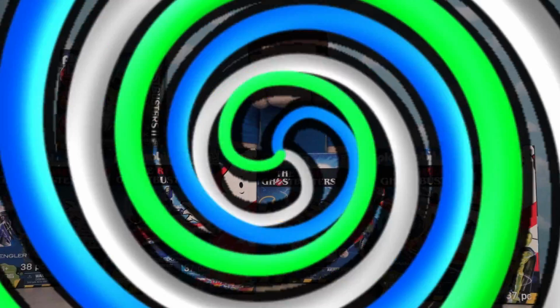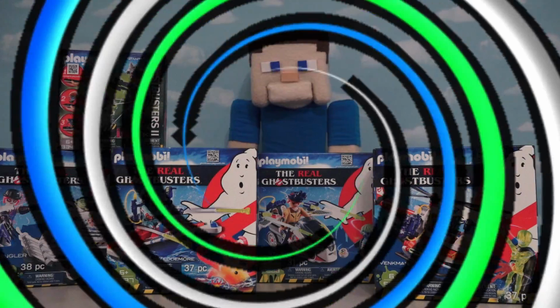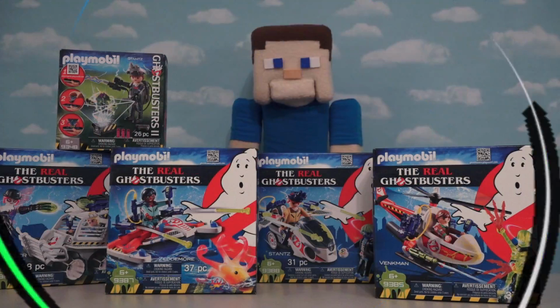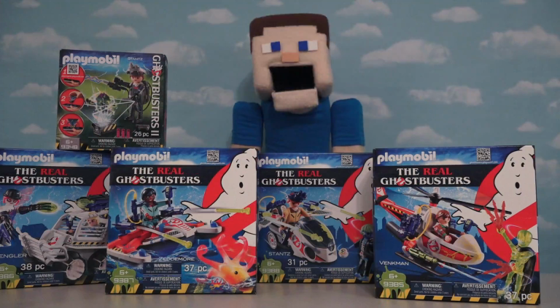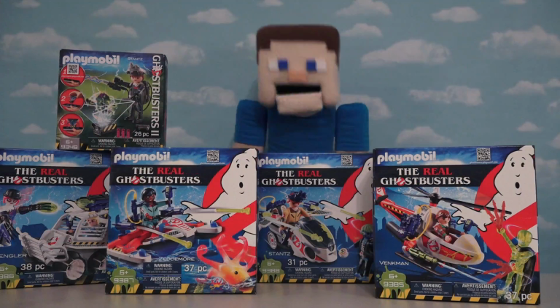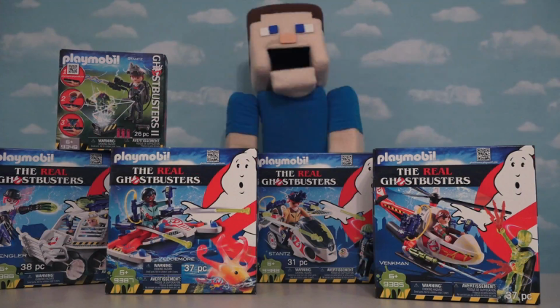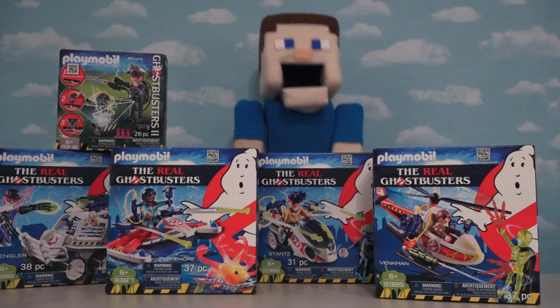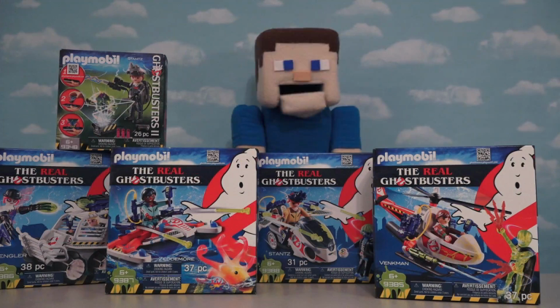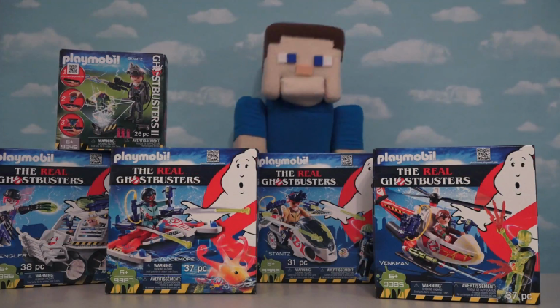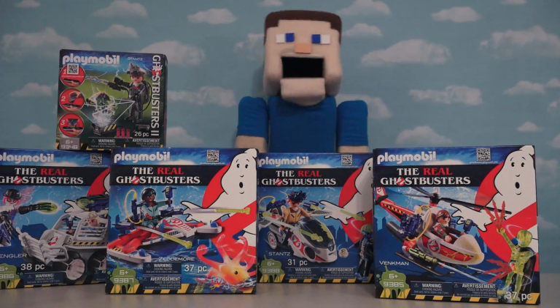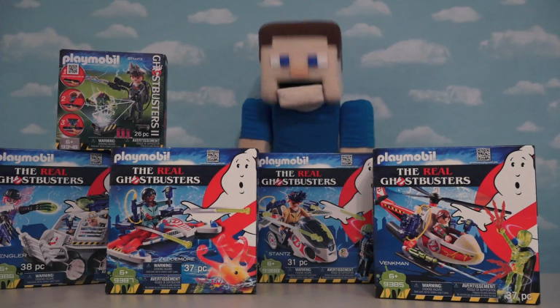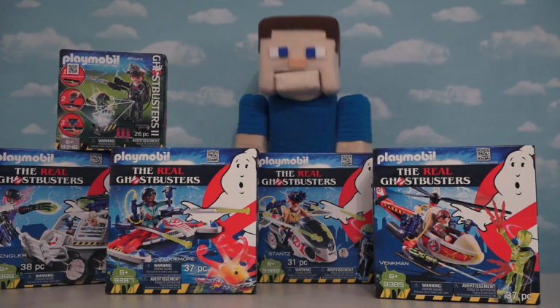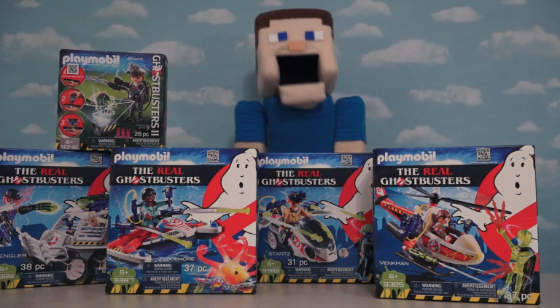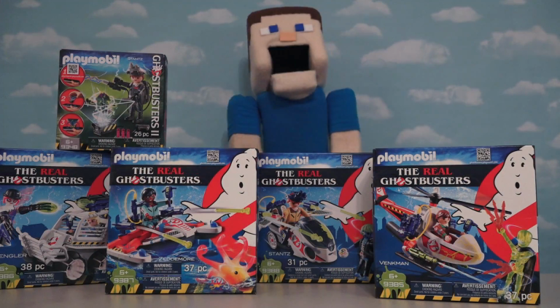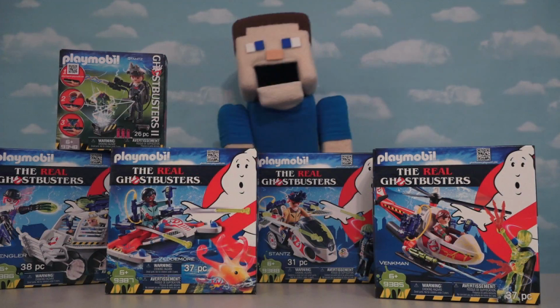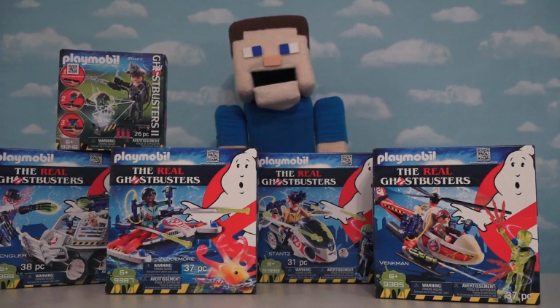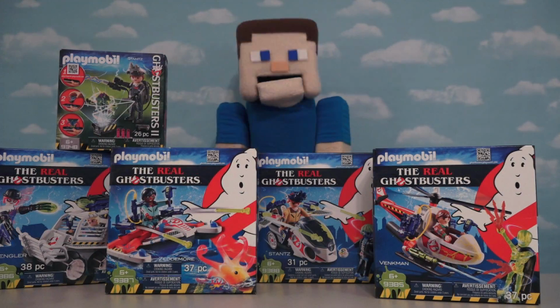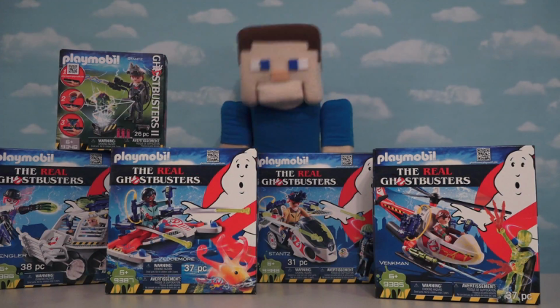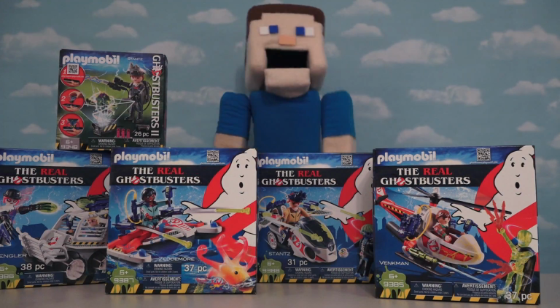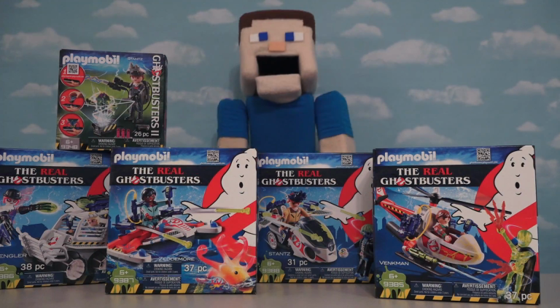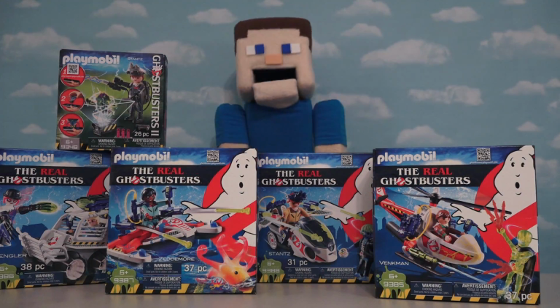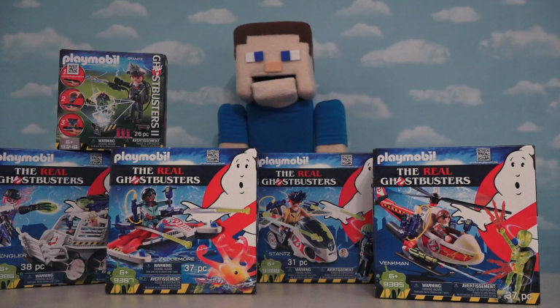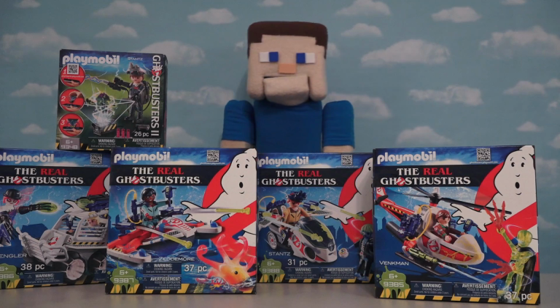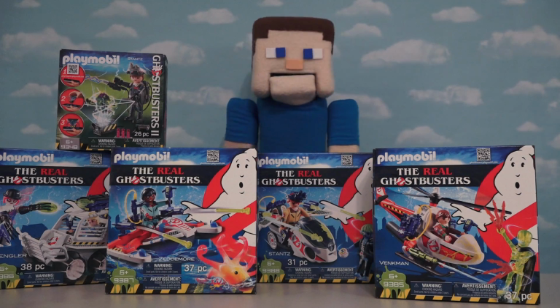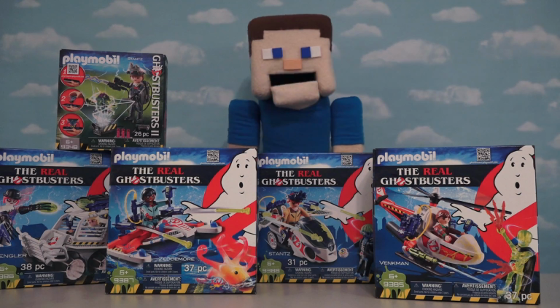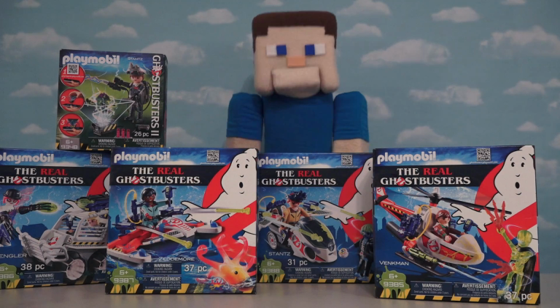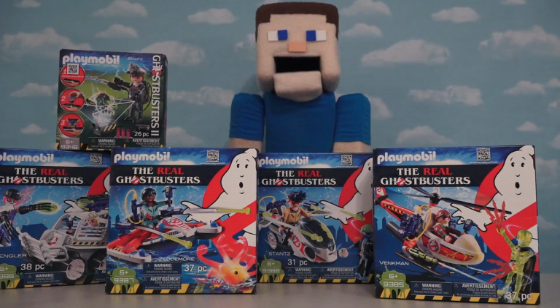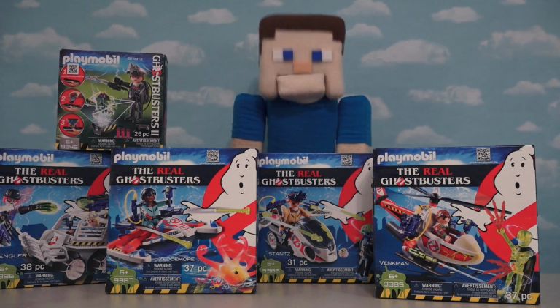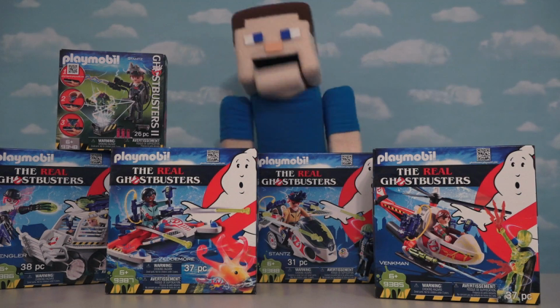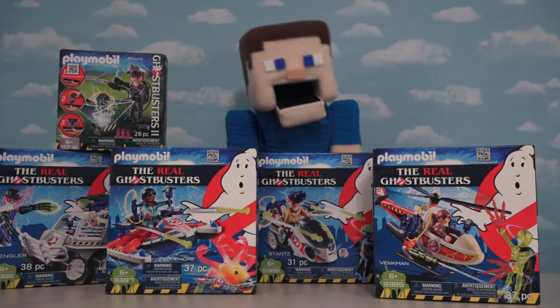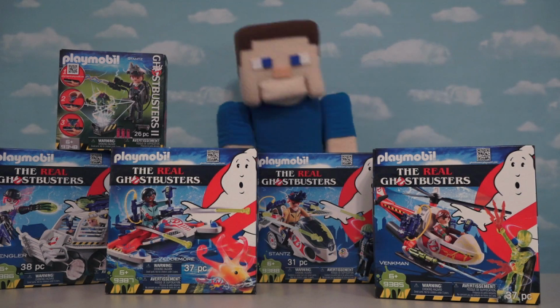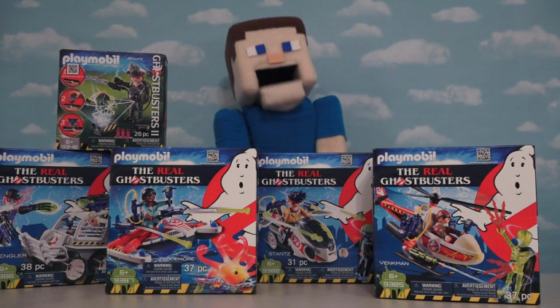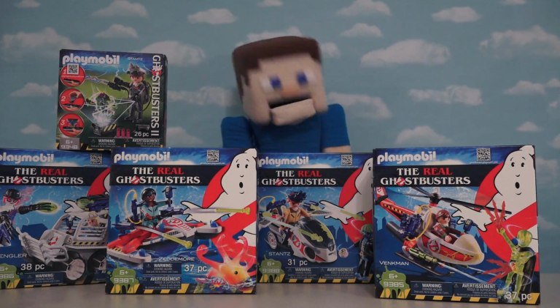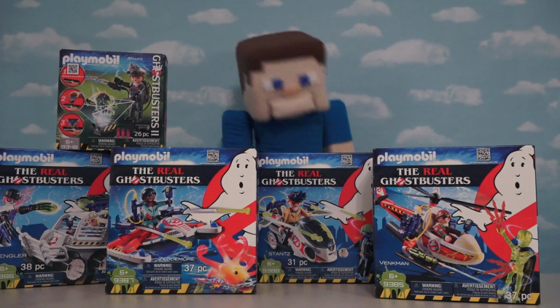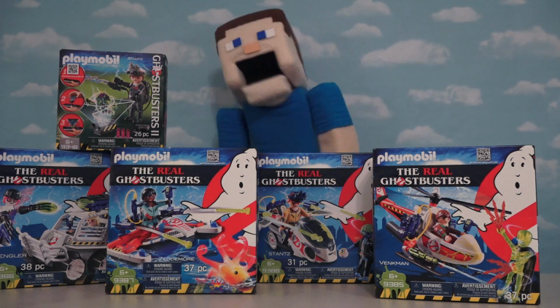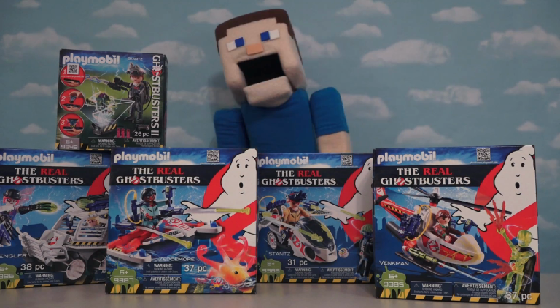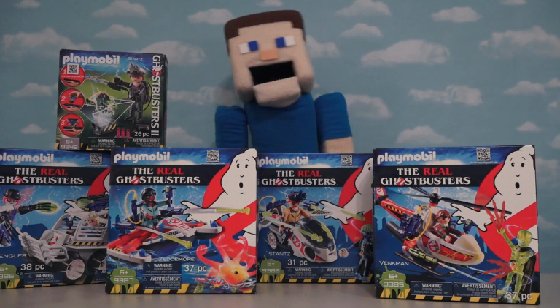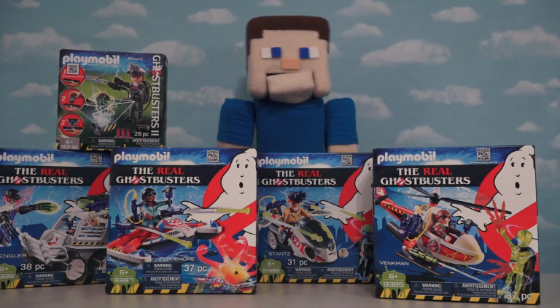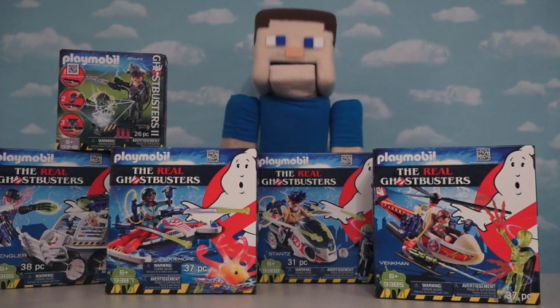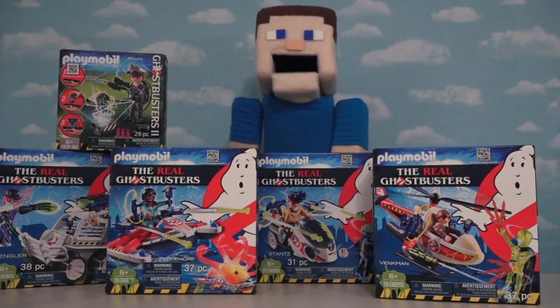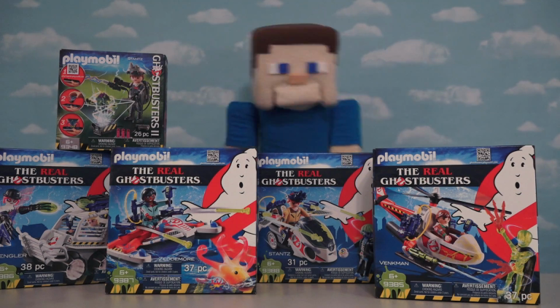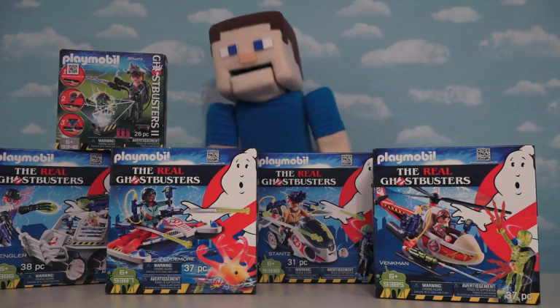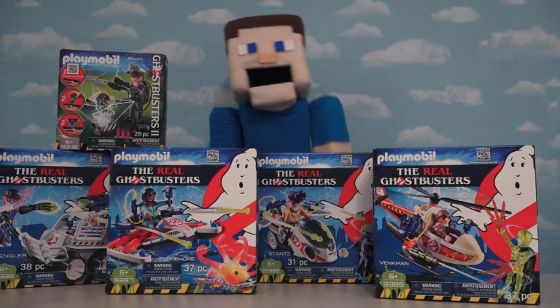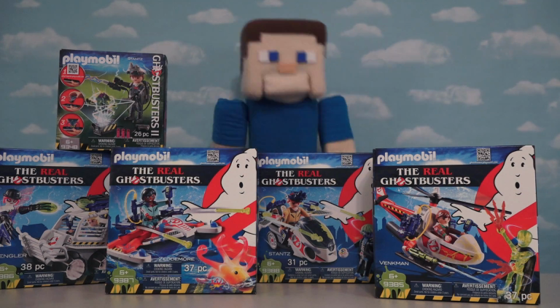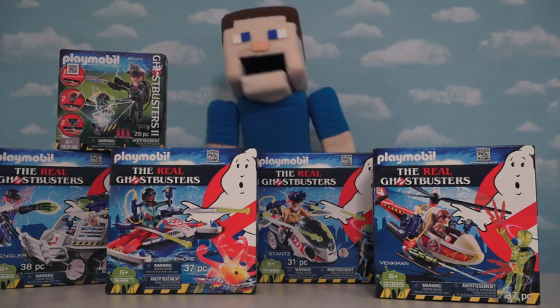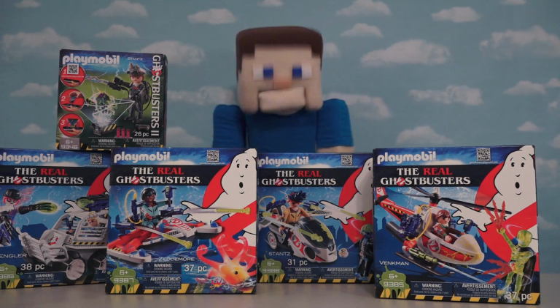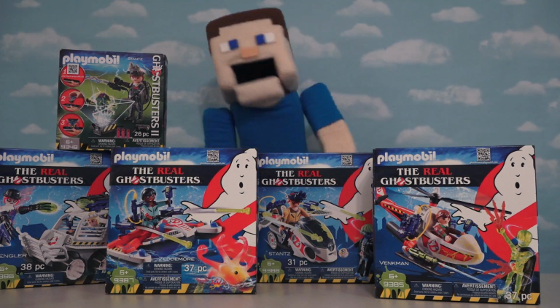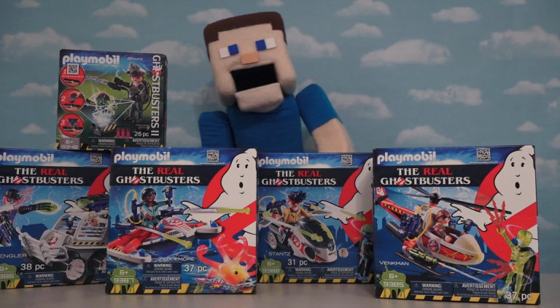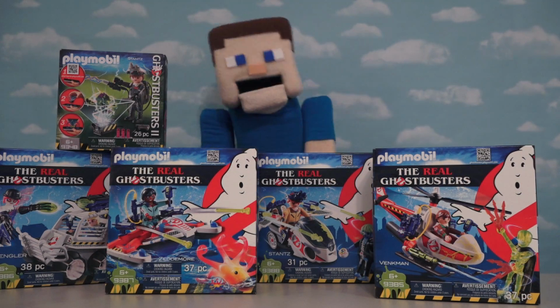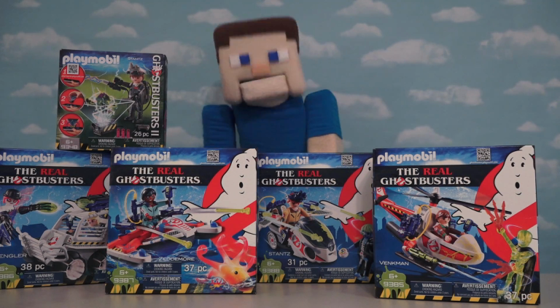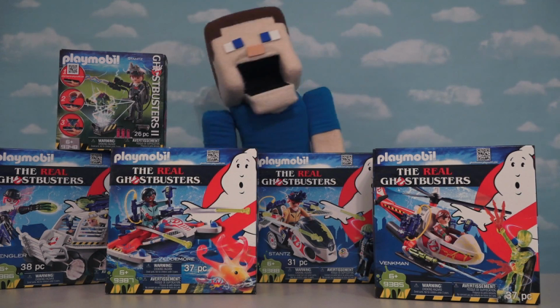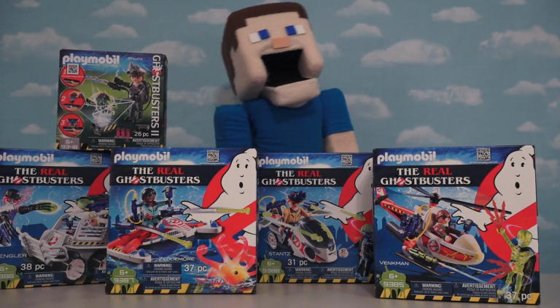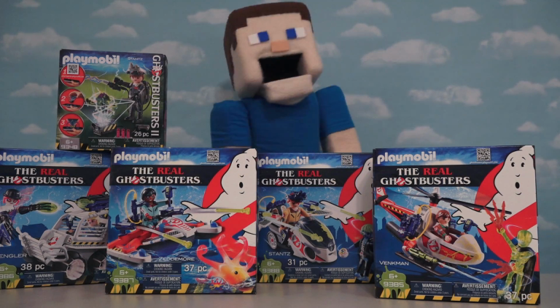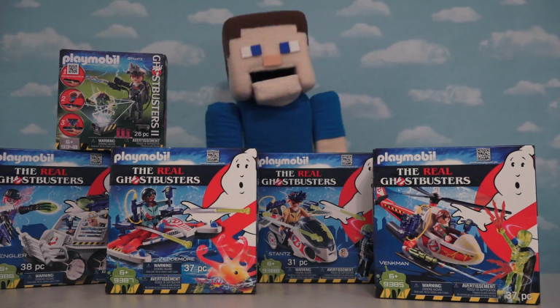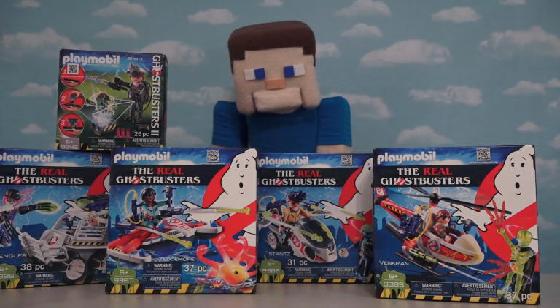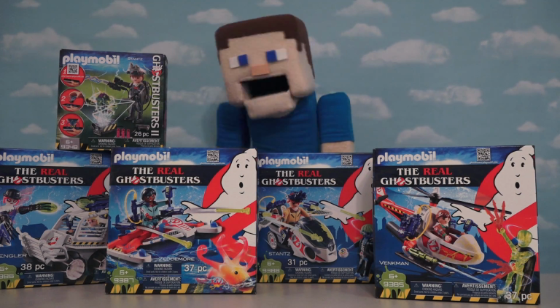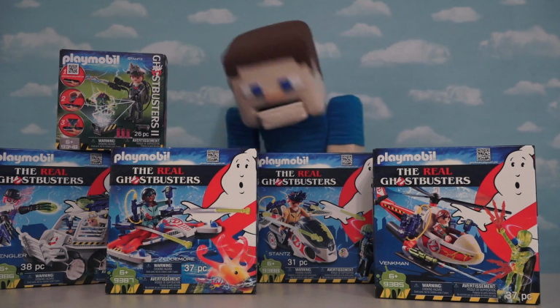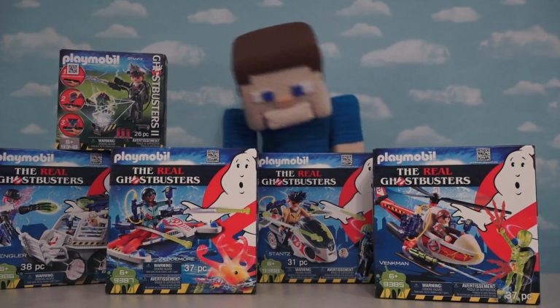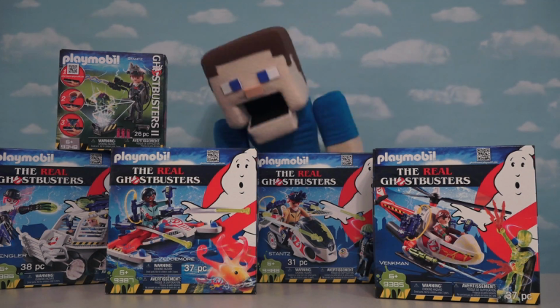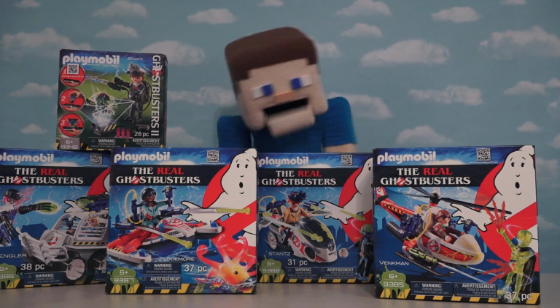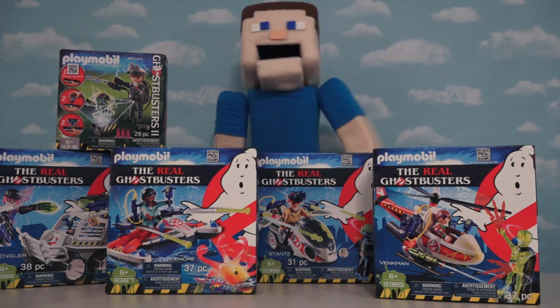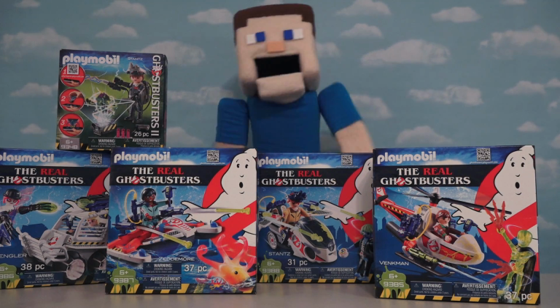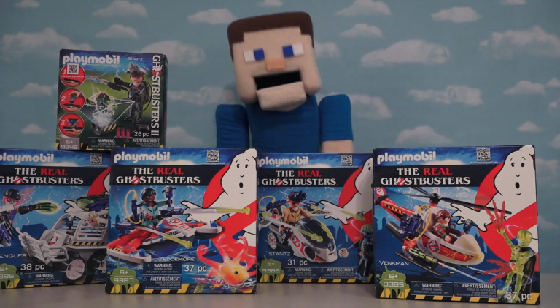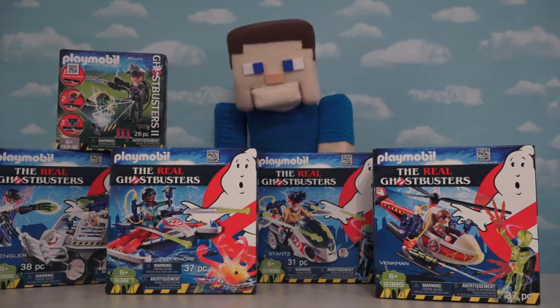Hey kids, Pundit Steve here, and today we're getting the first exclusive look at all the new Ghostbusters items from Playmobil.